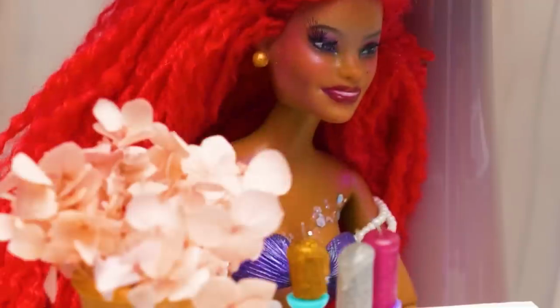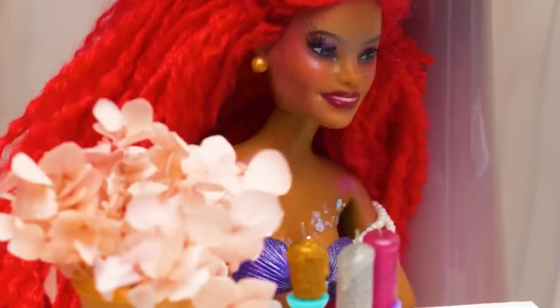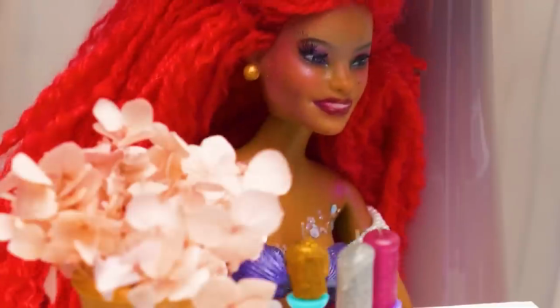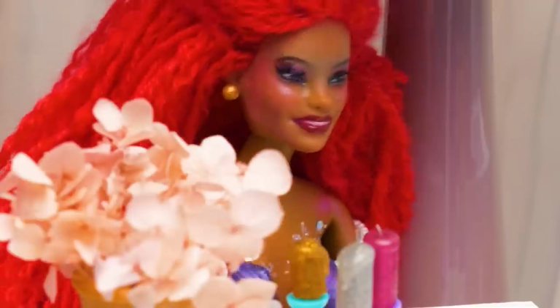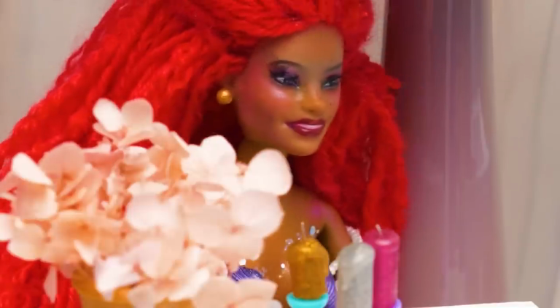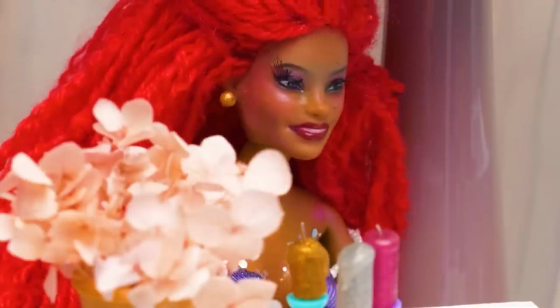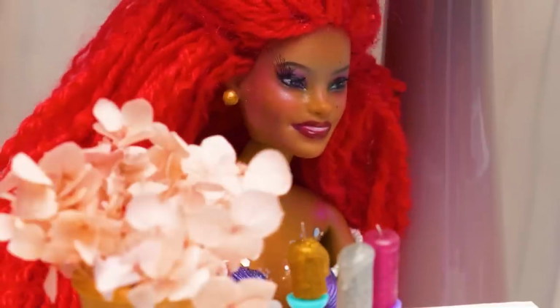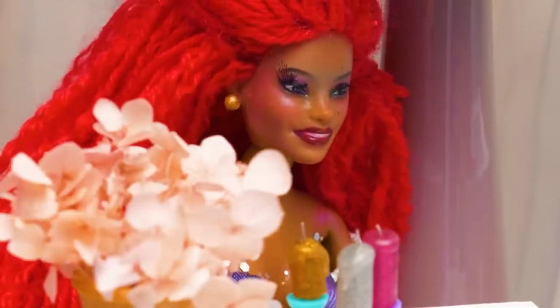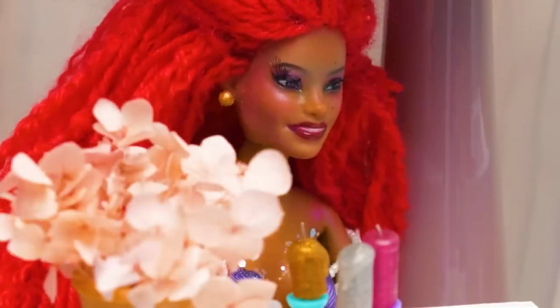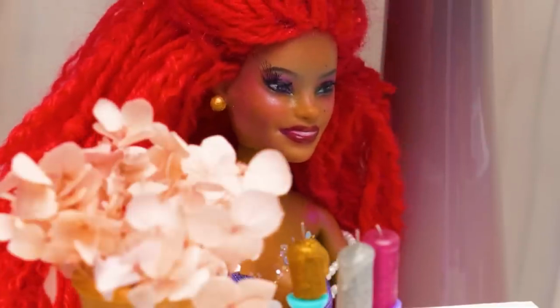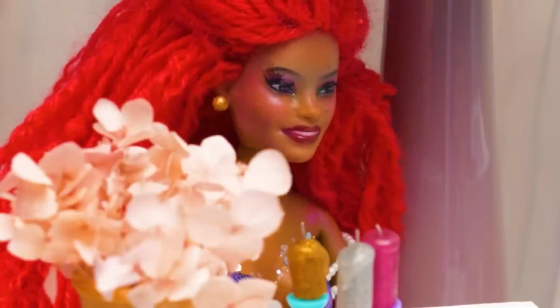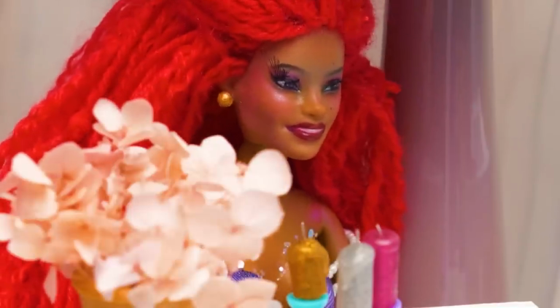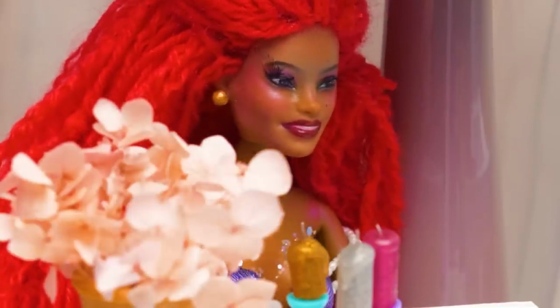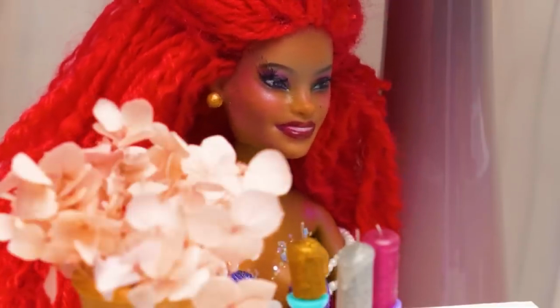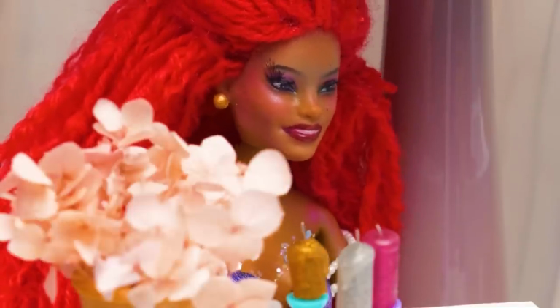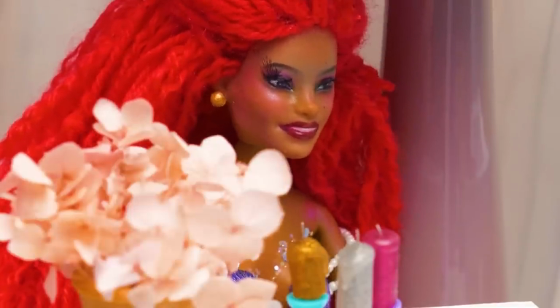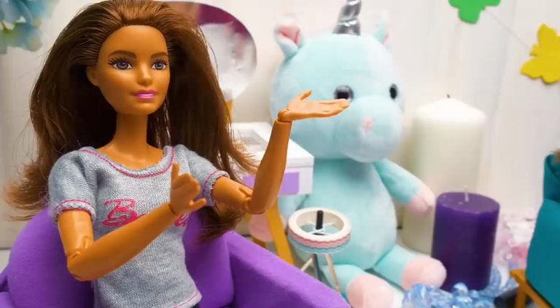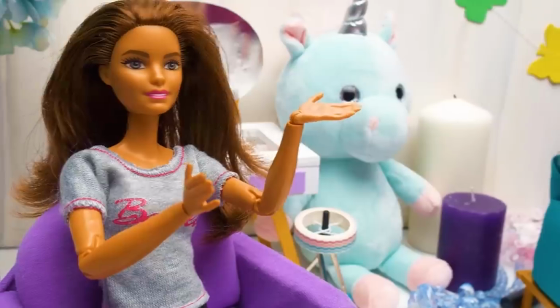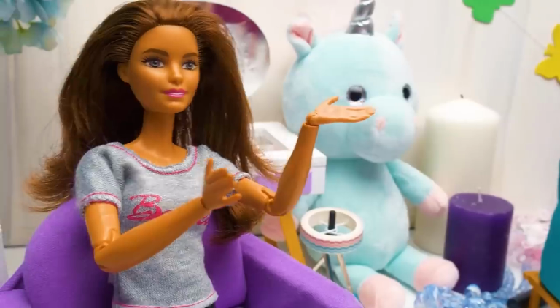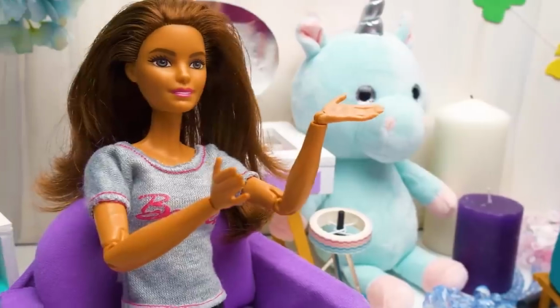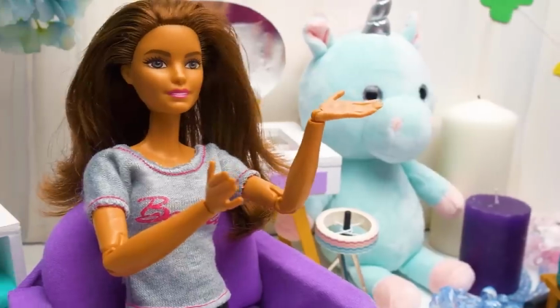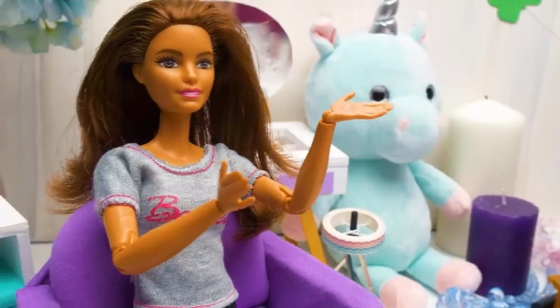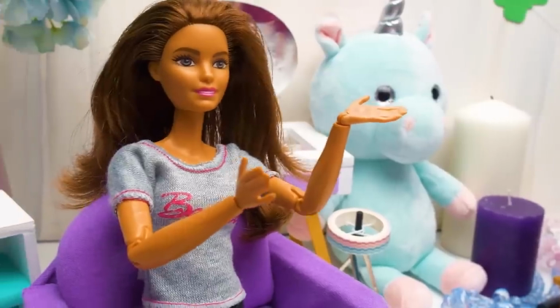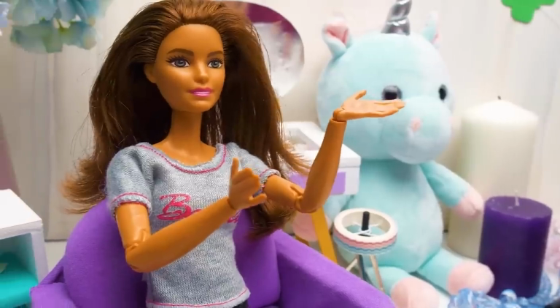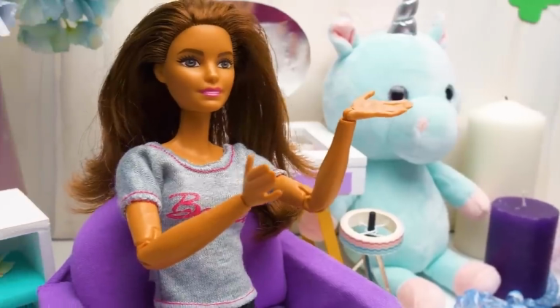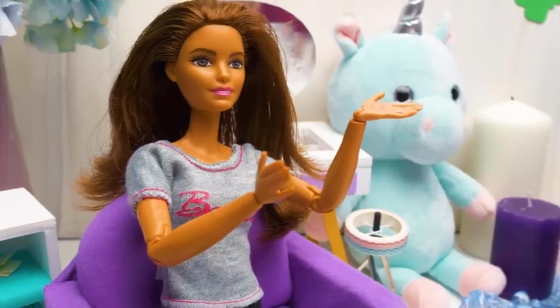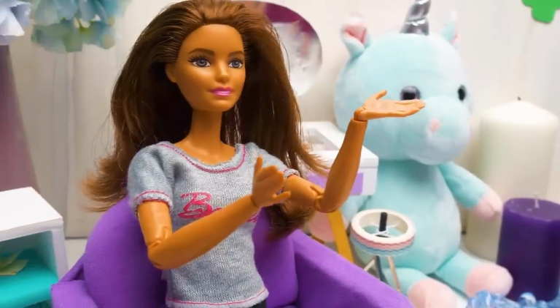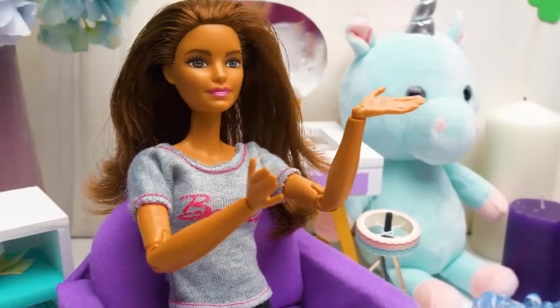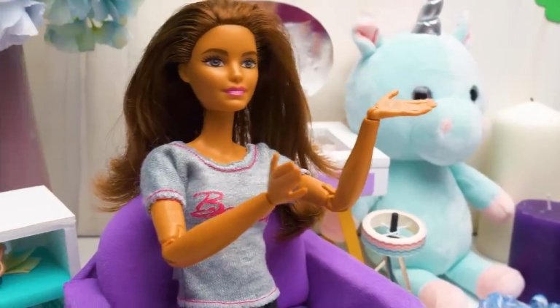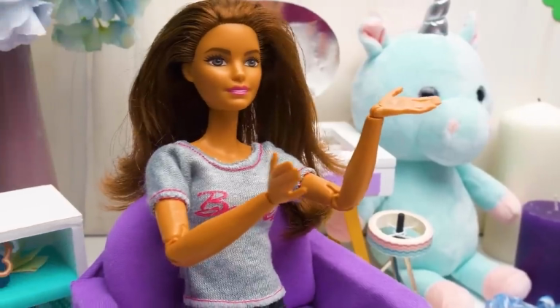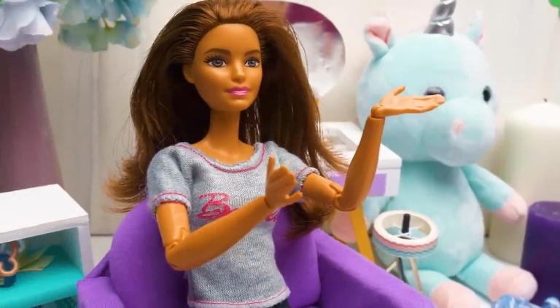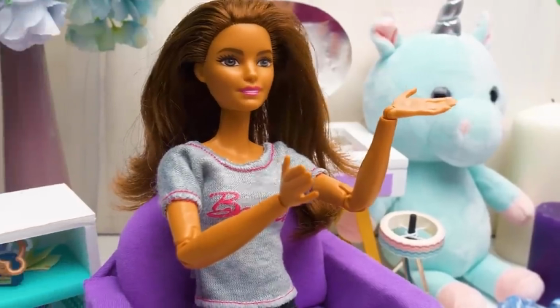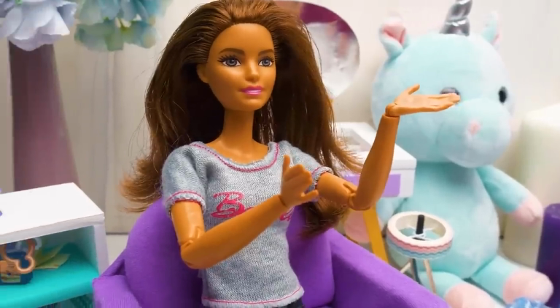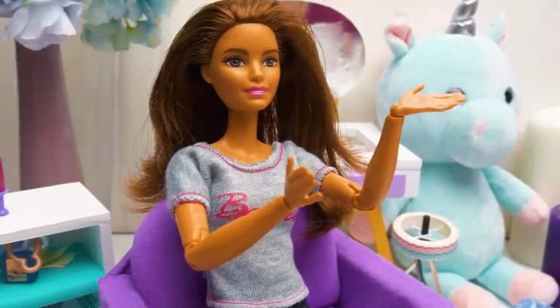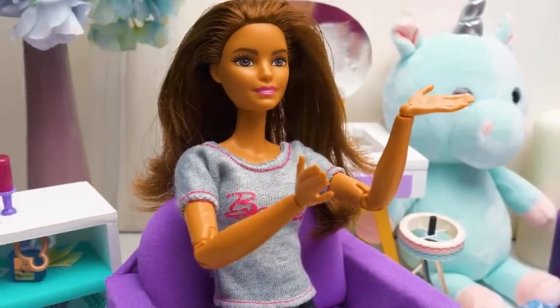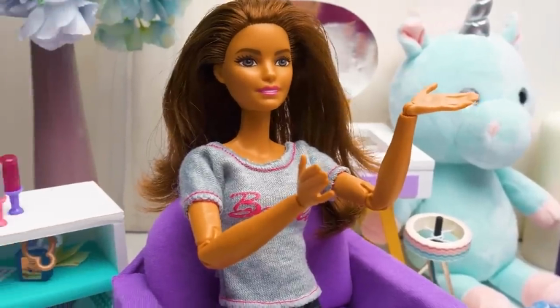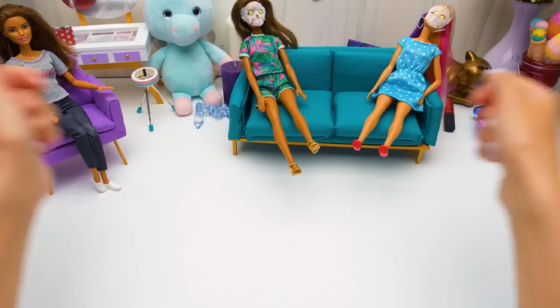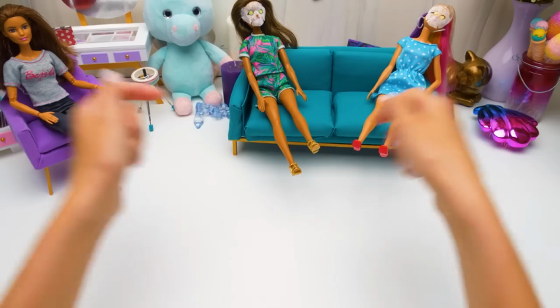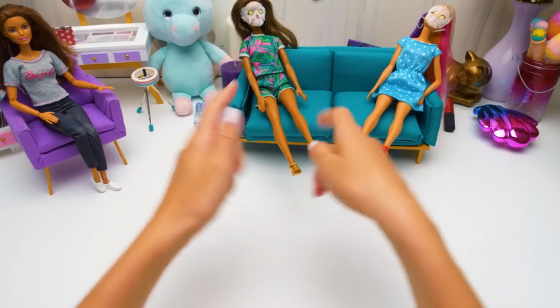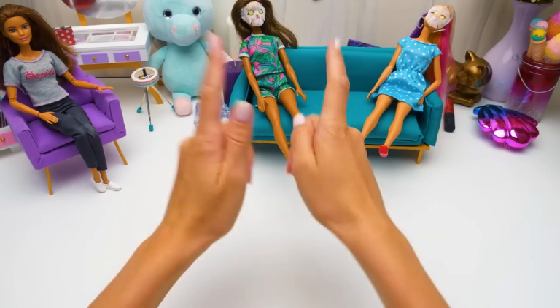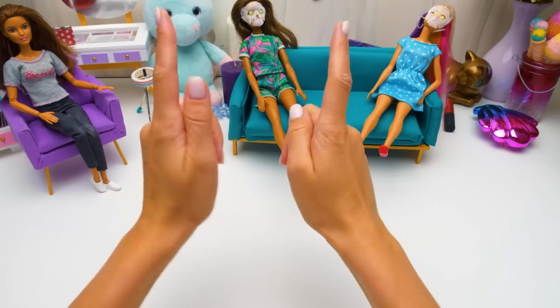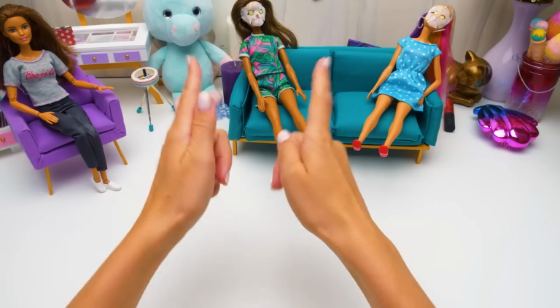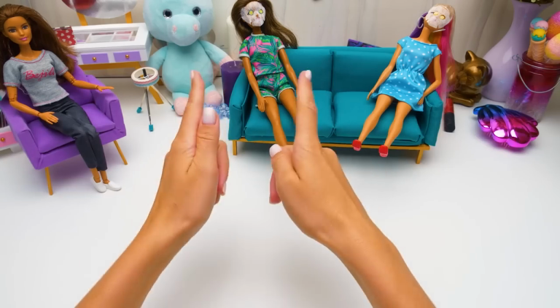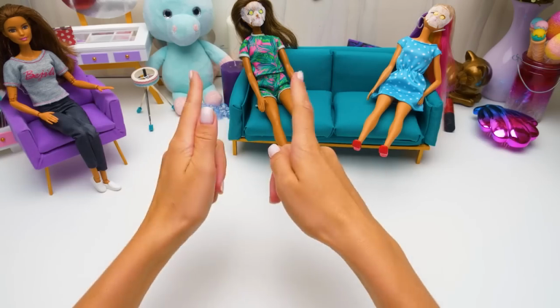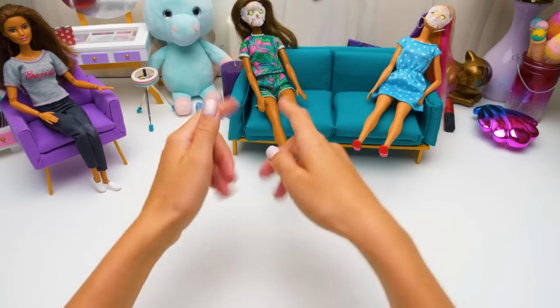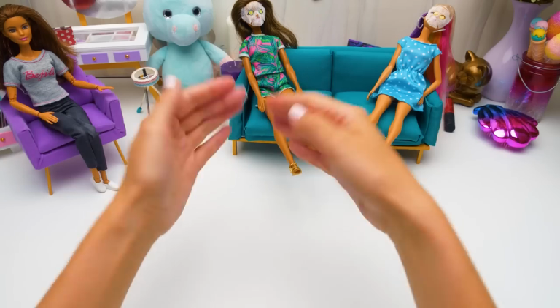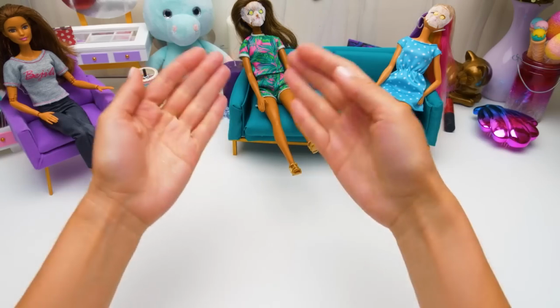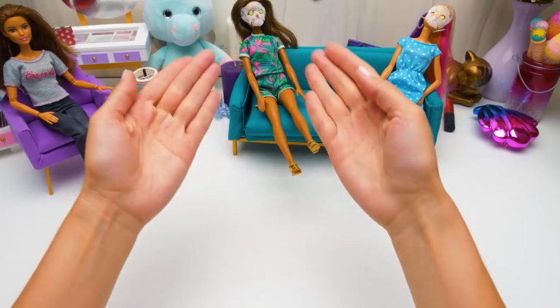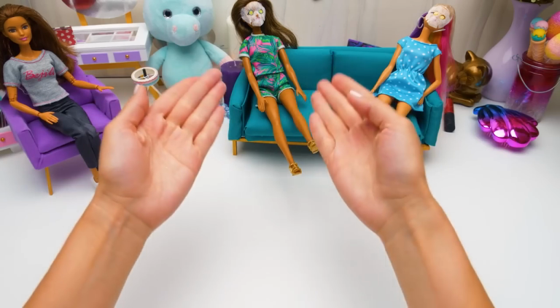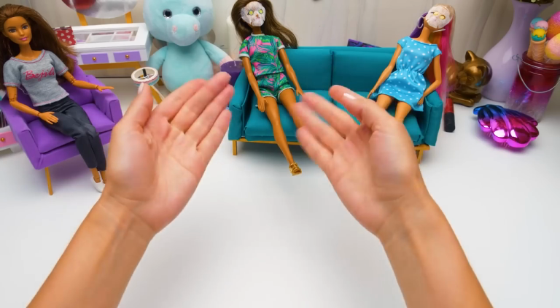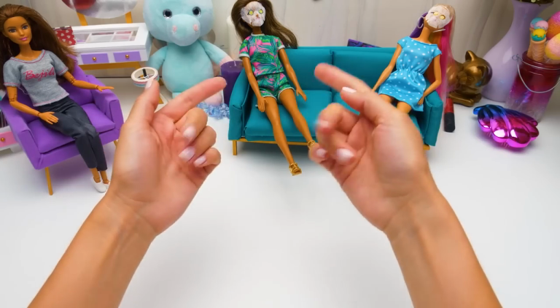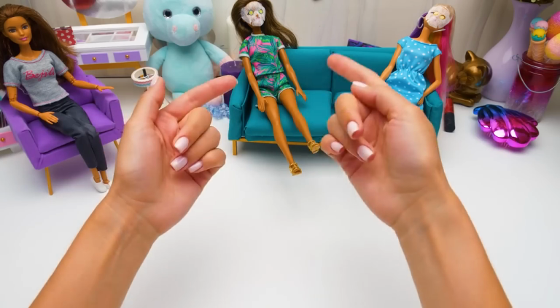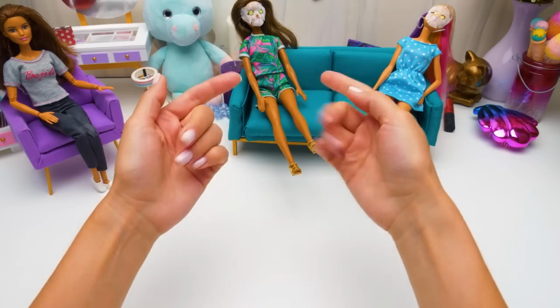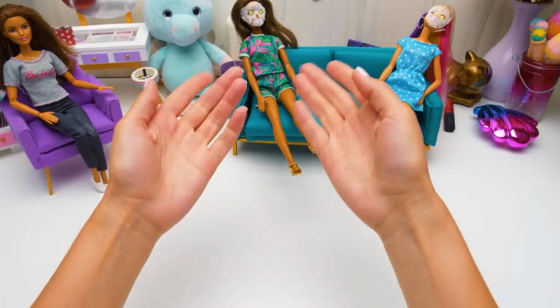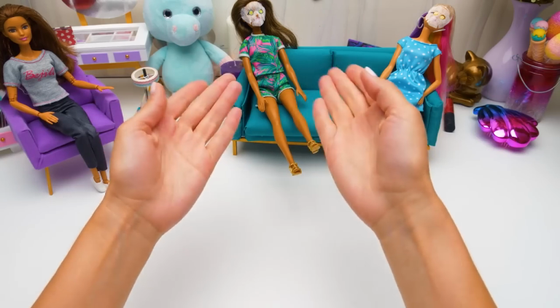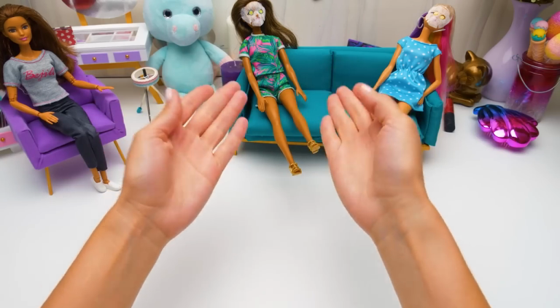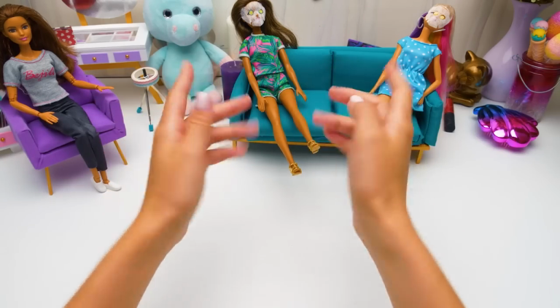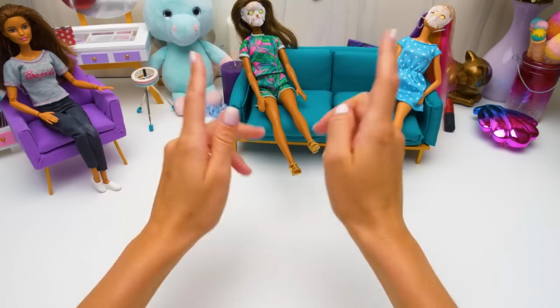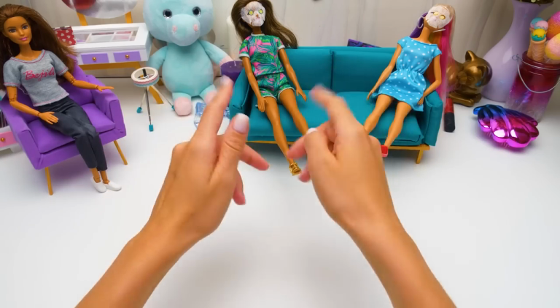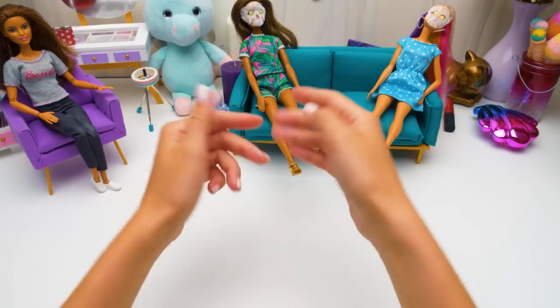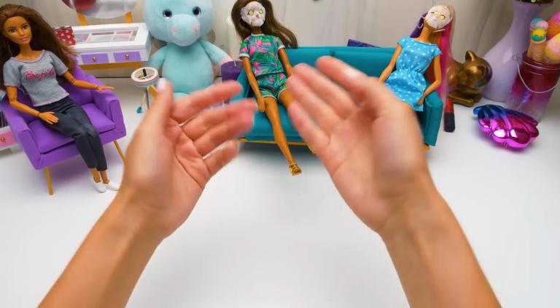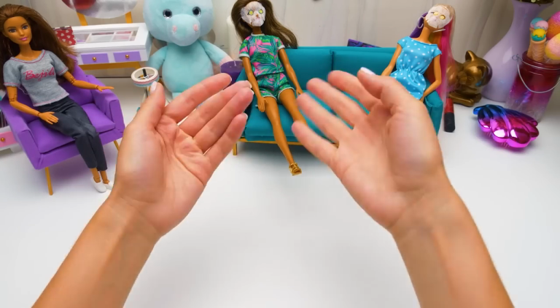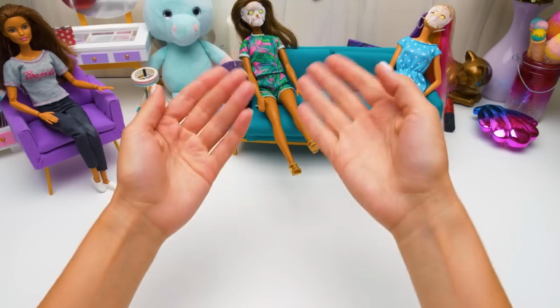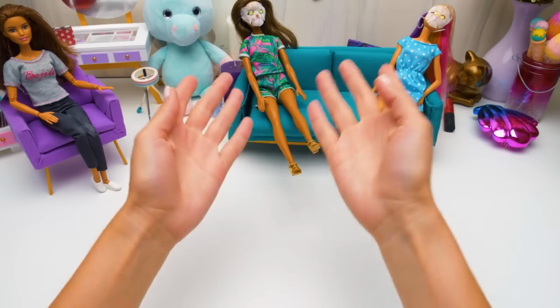This brush can untangle even the most unruly locks! I wanna have curls too! Actually, we can make them for you! Gimme just a minute!